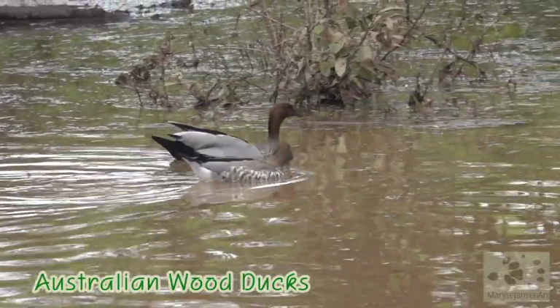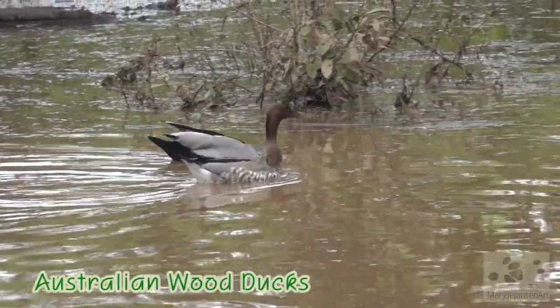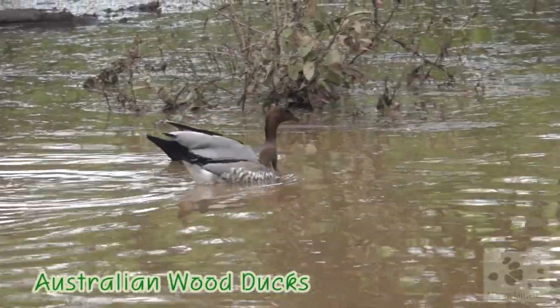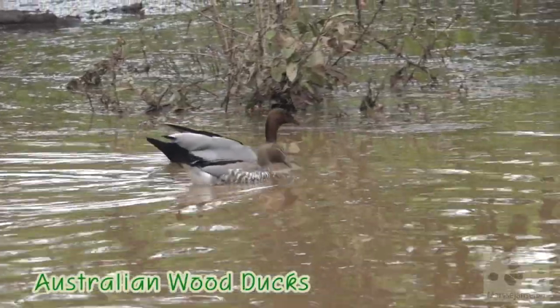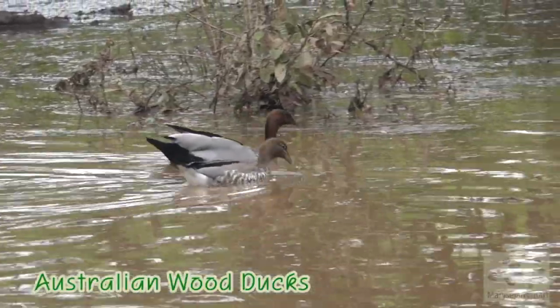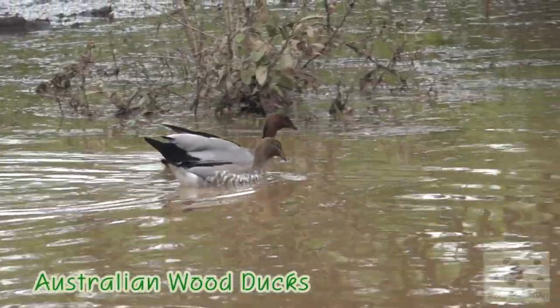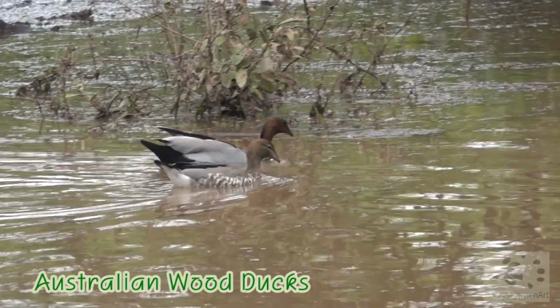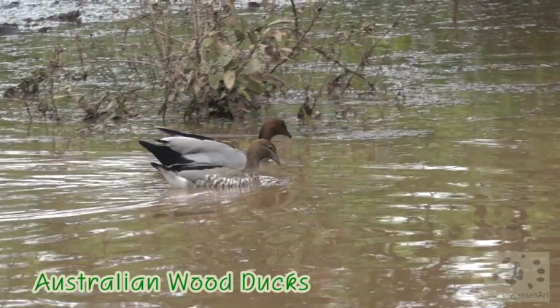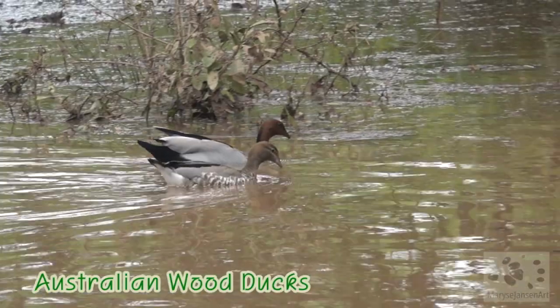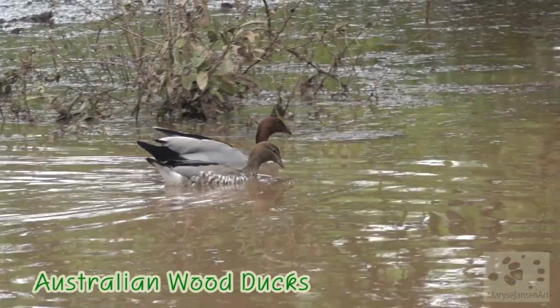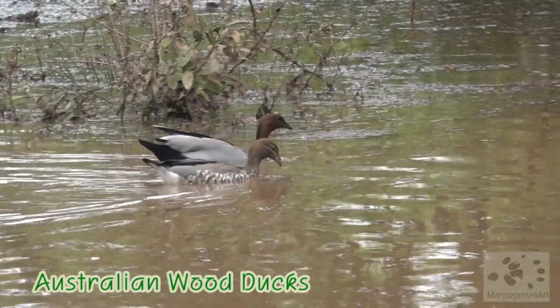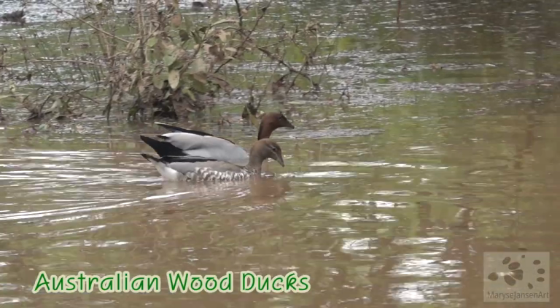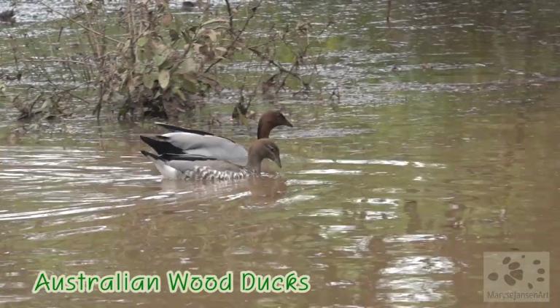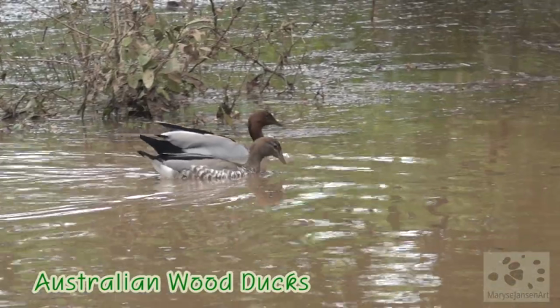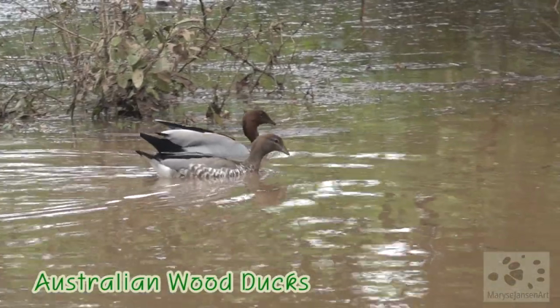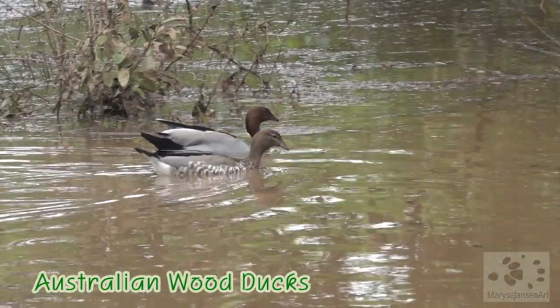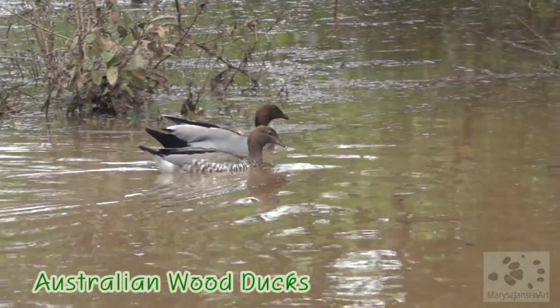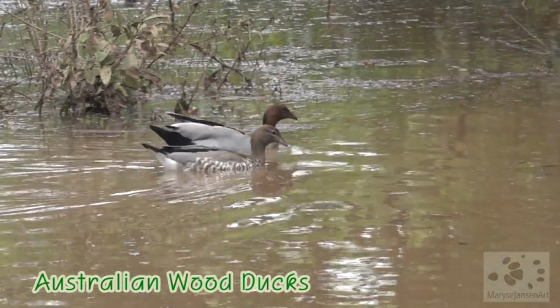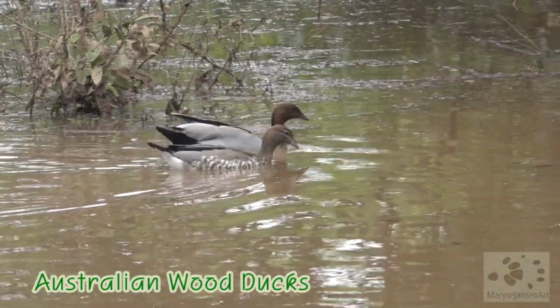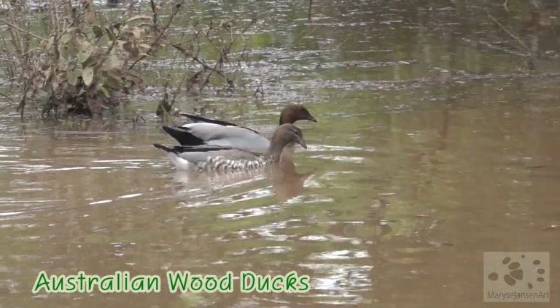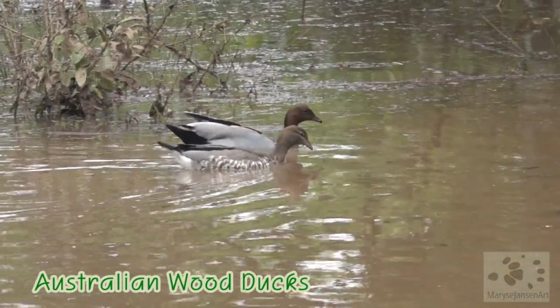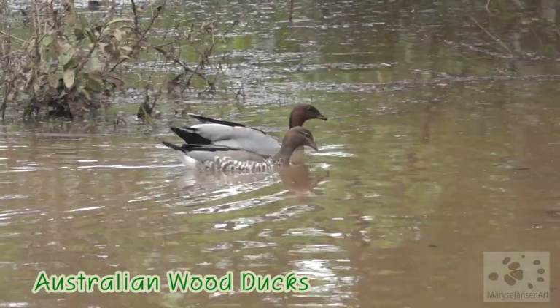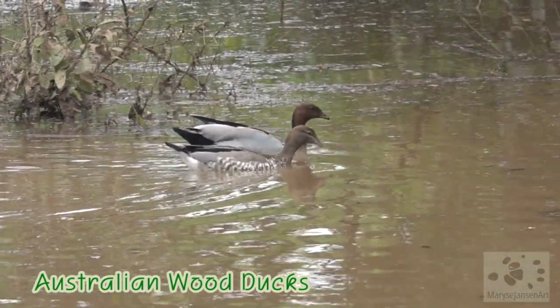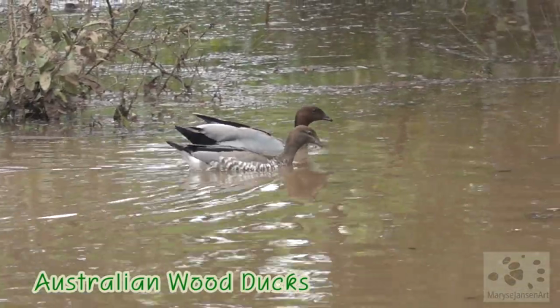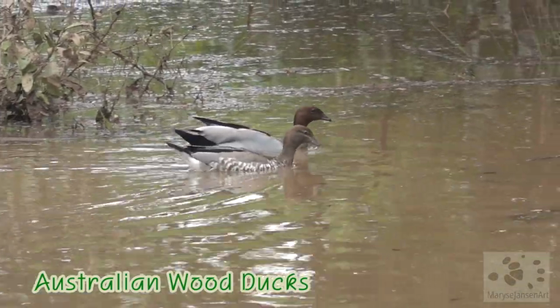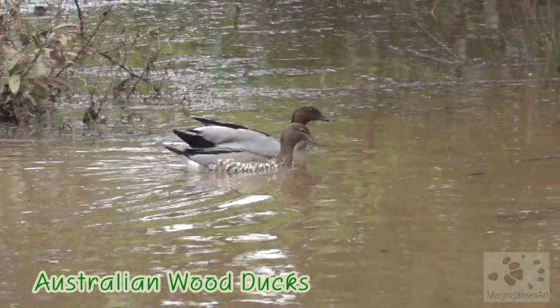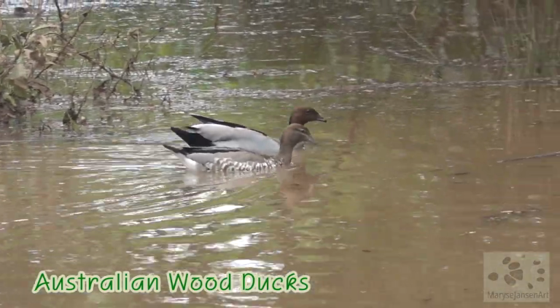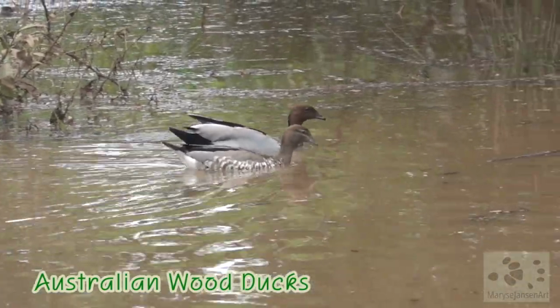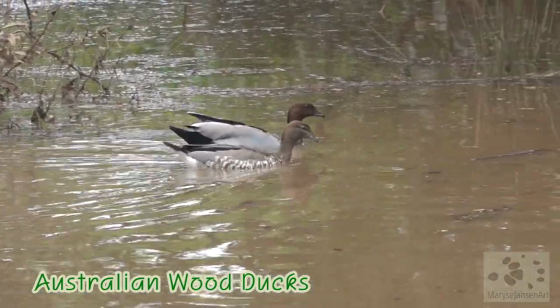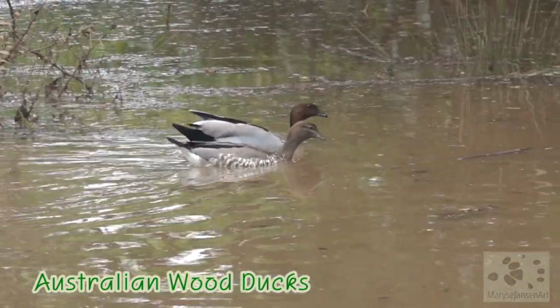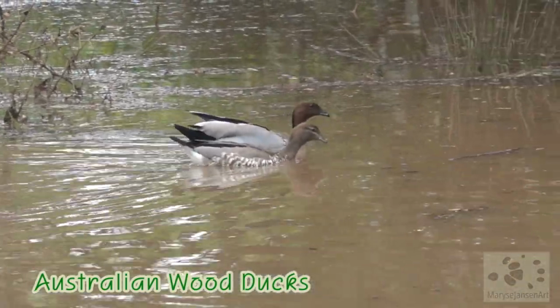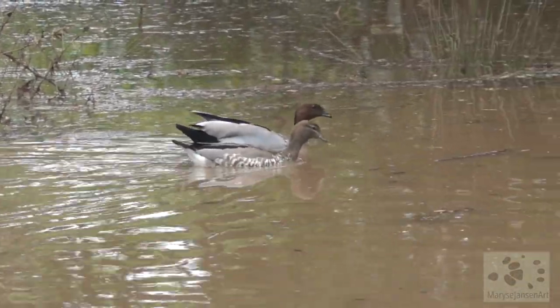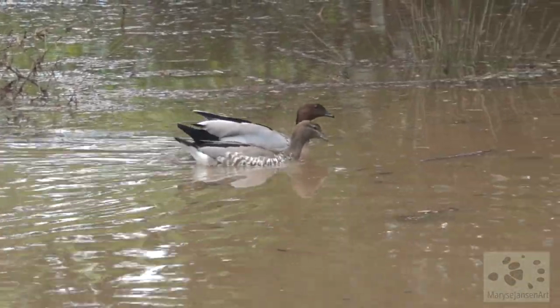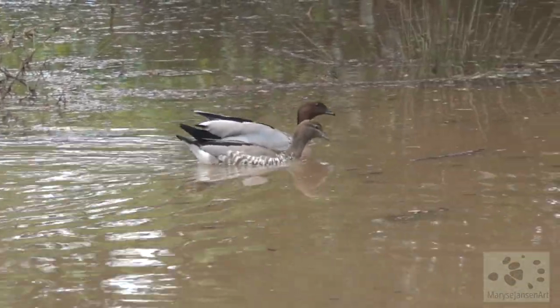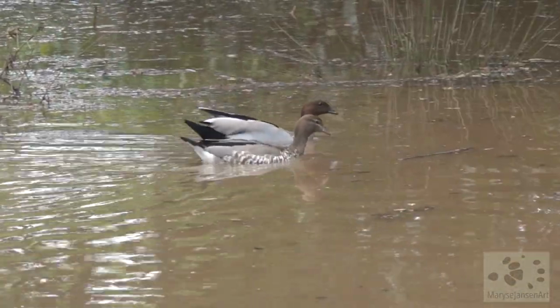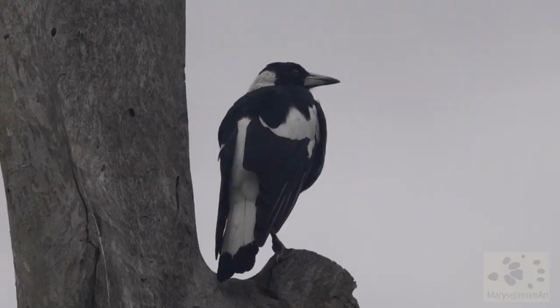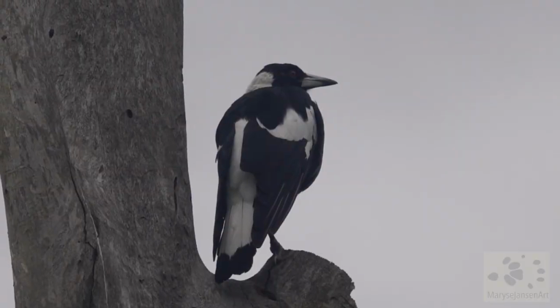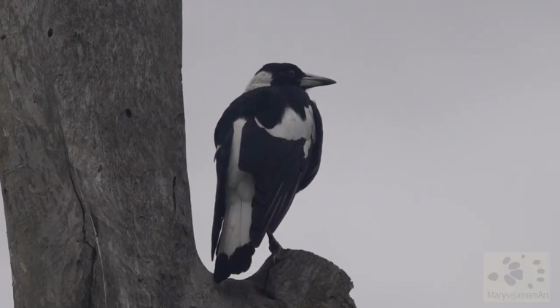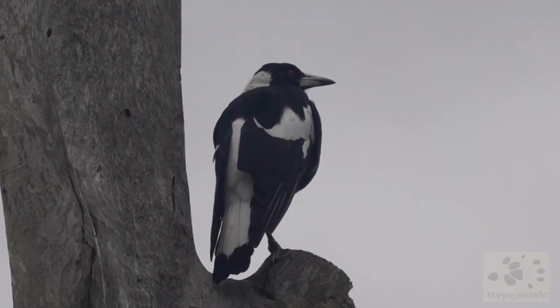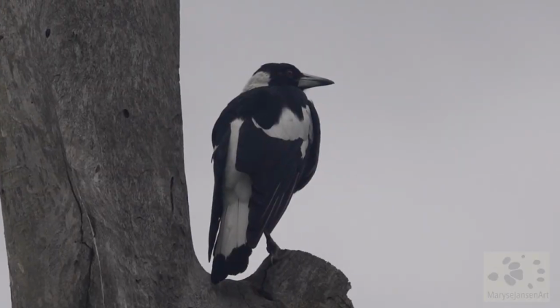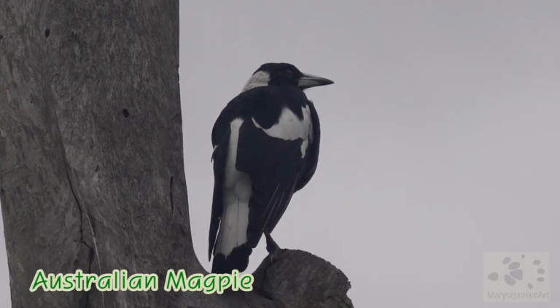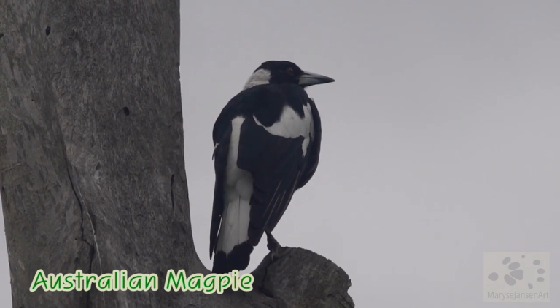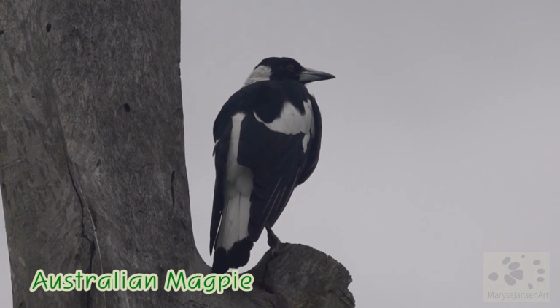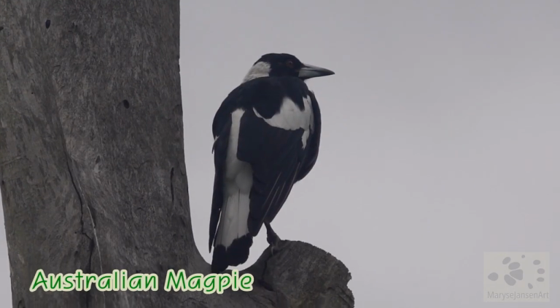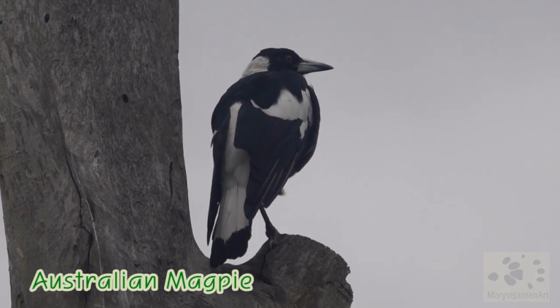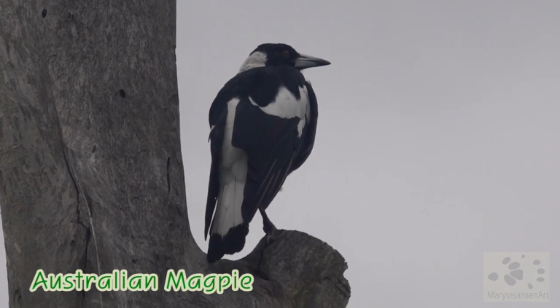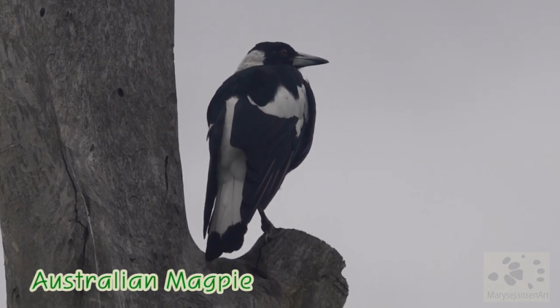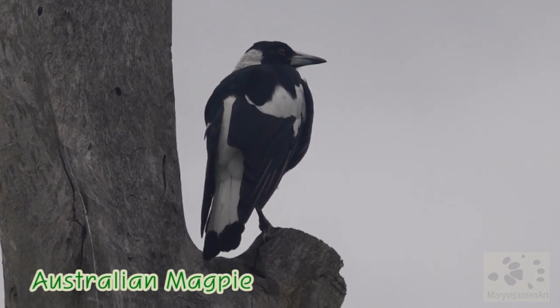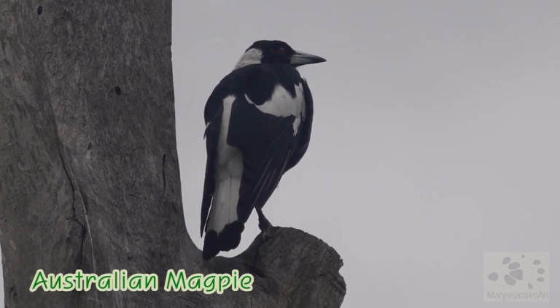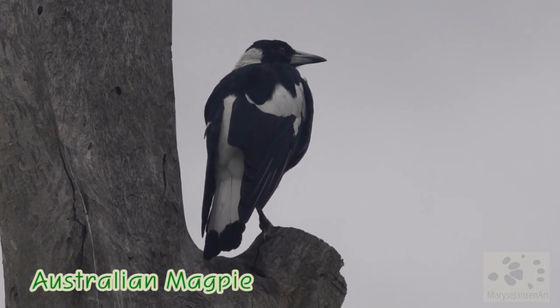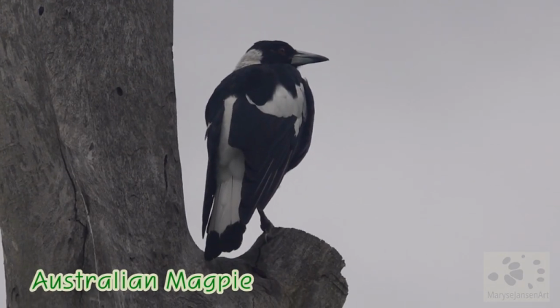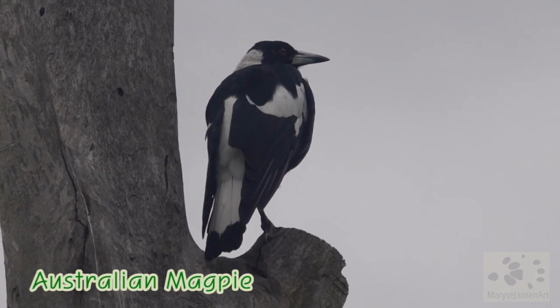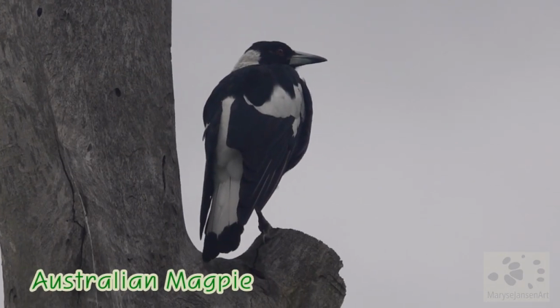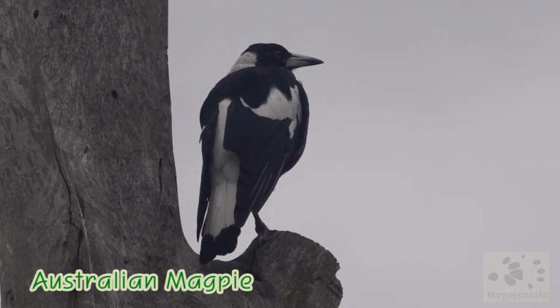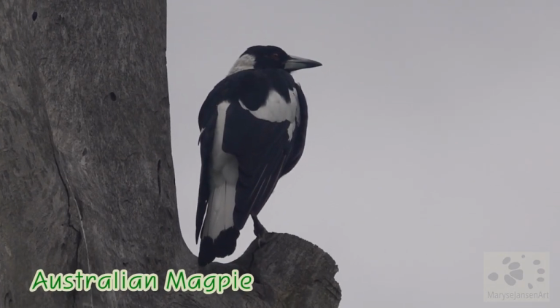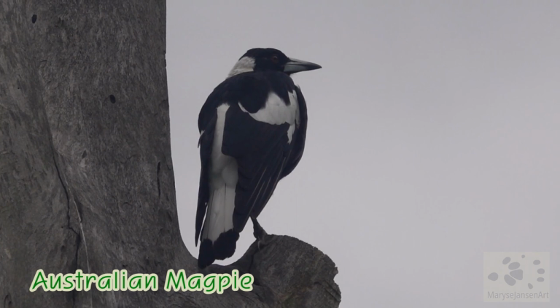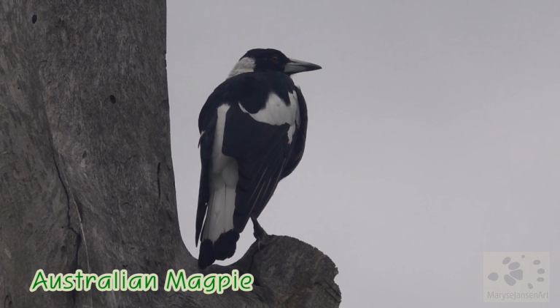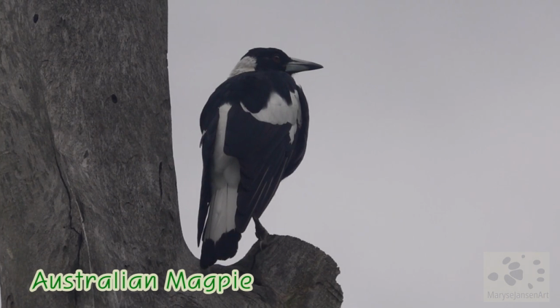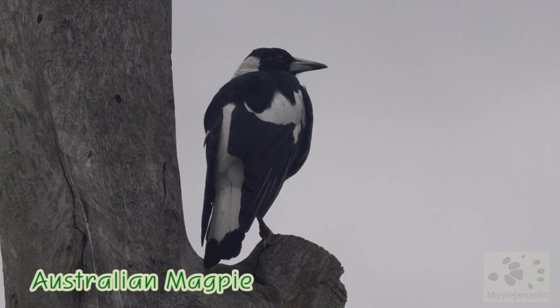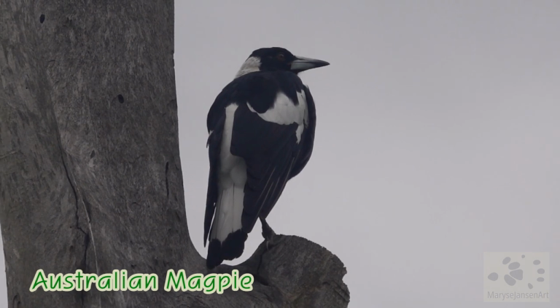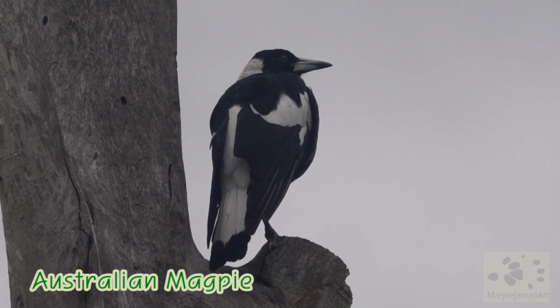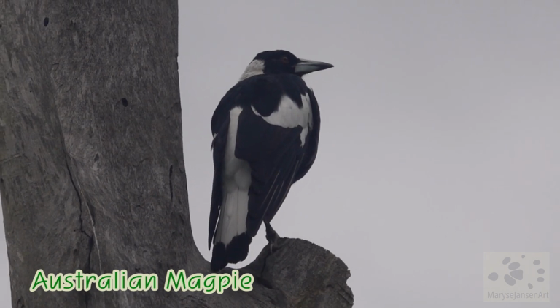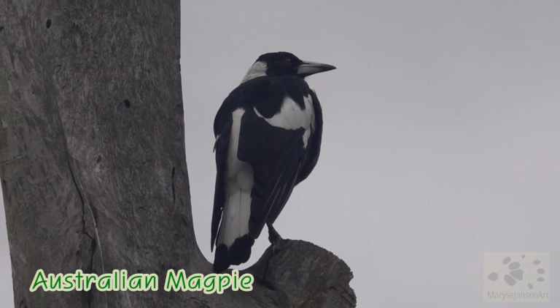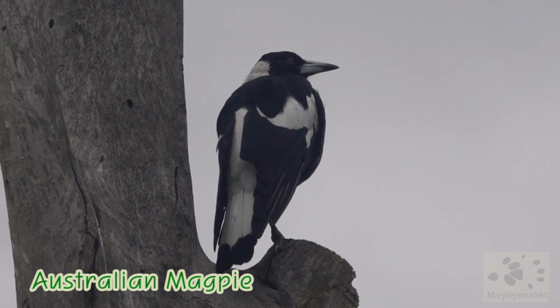The ducks are well at home here too, of course. An Australian magpie is watching from above.